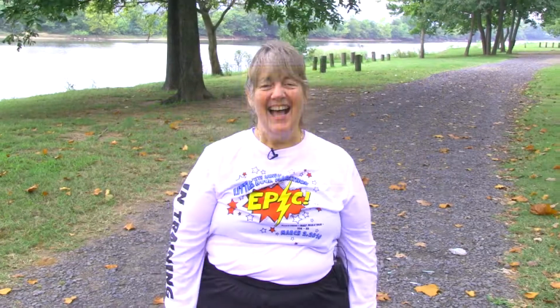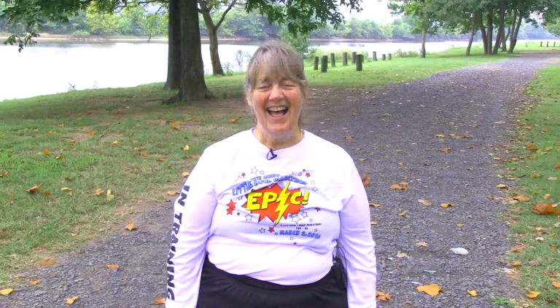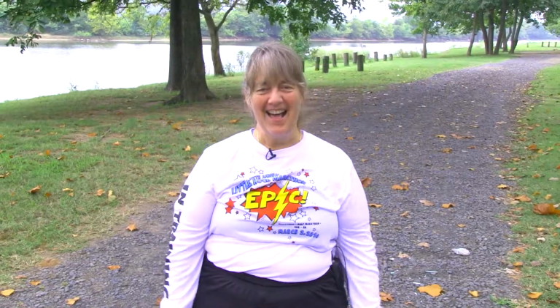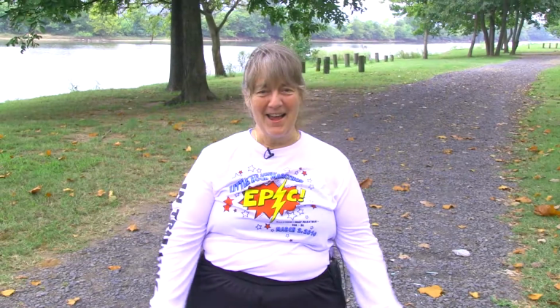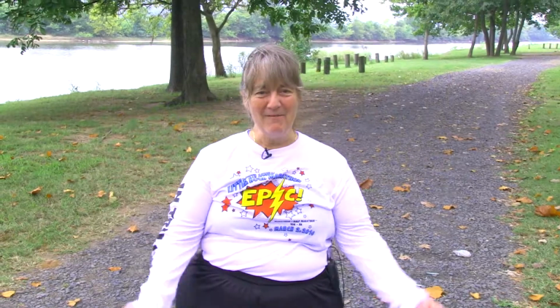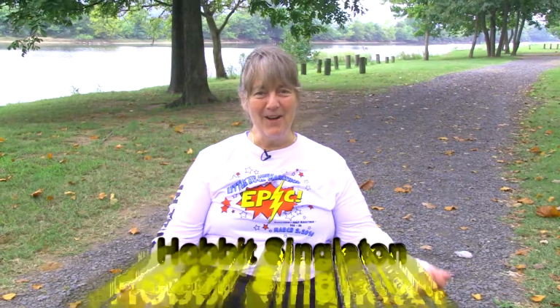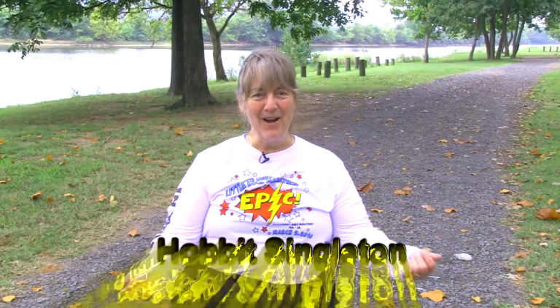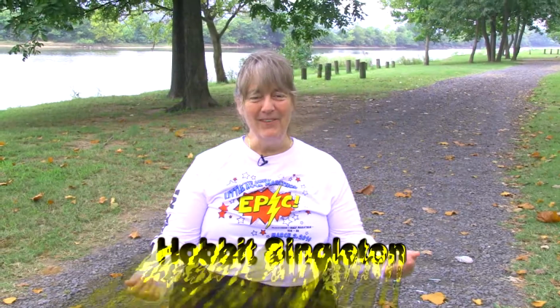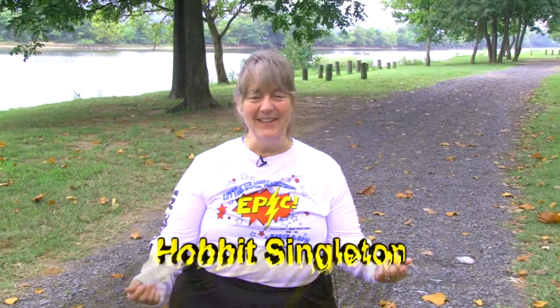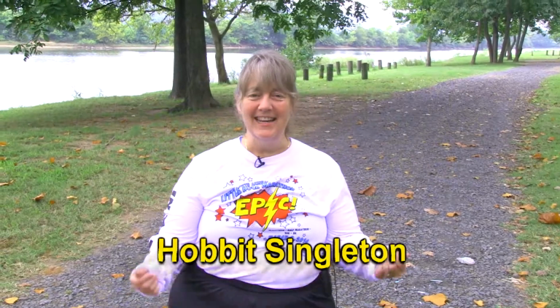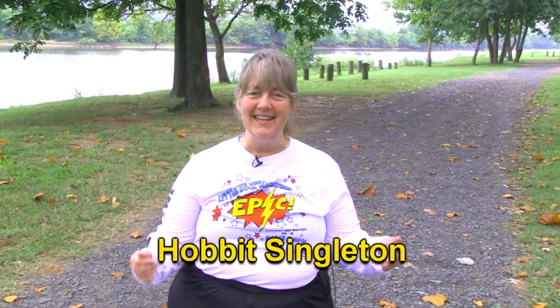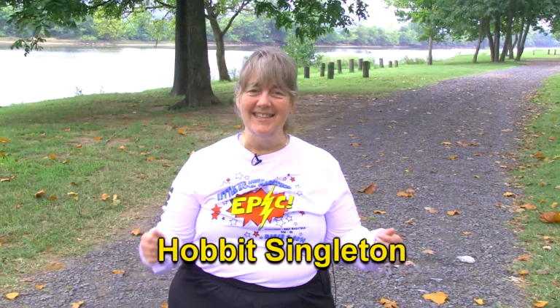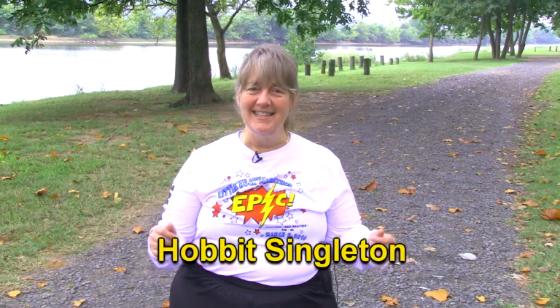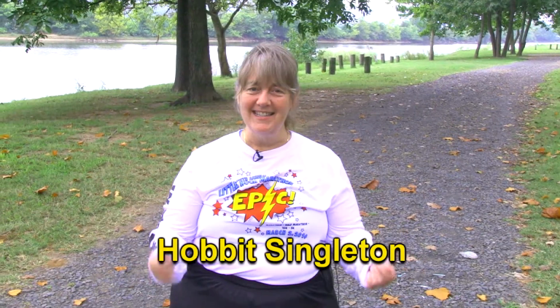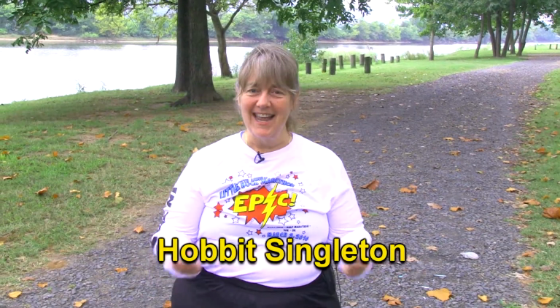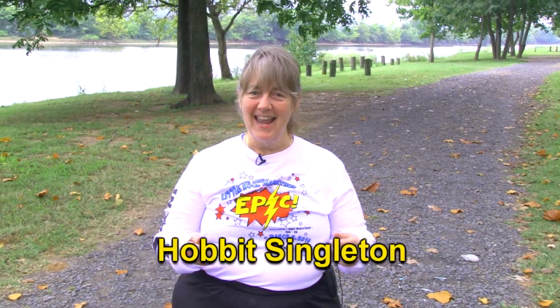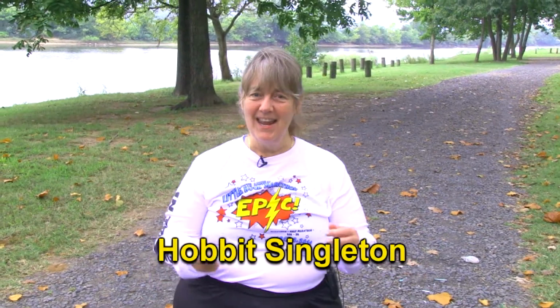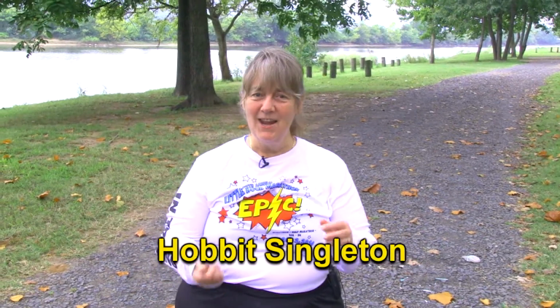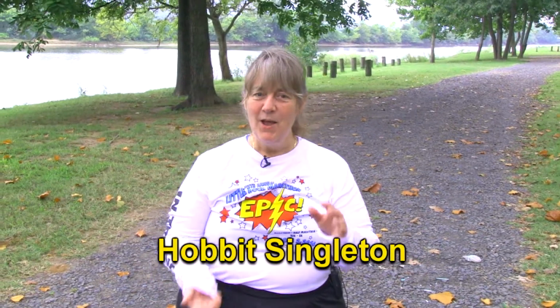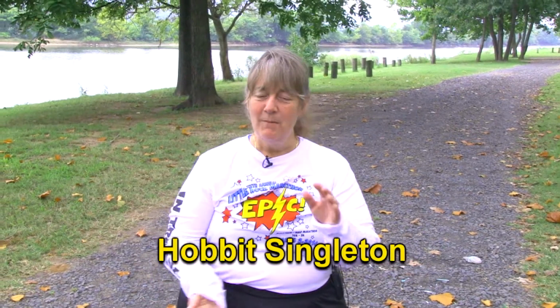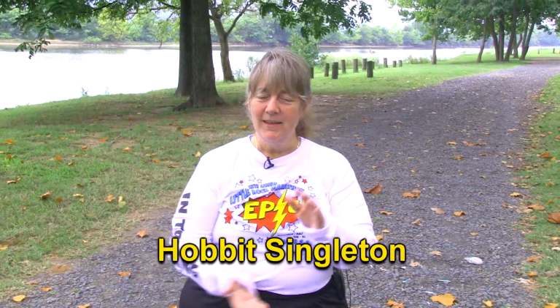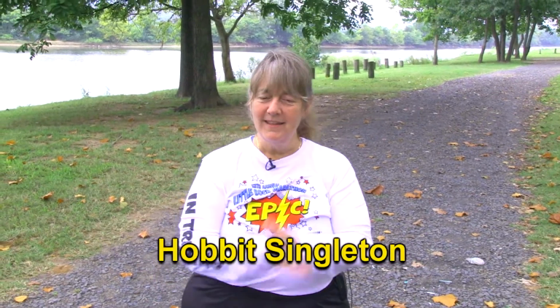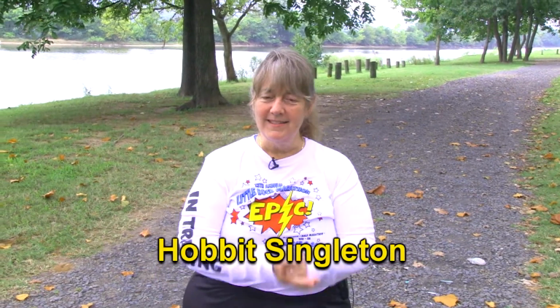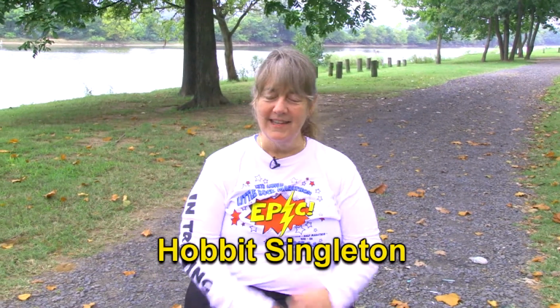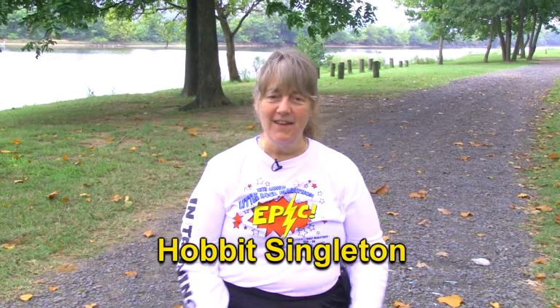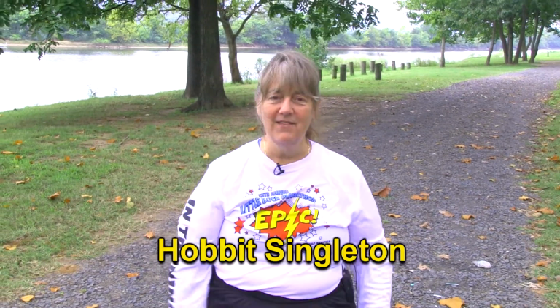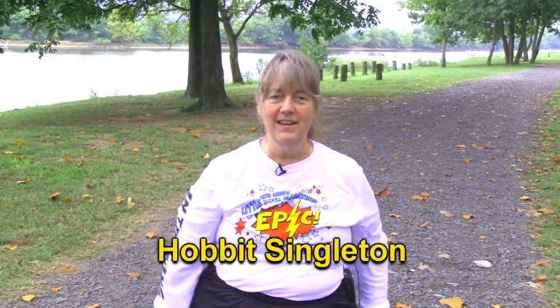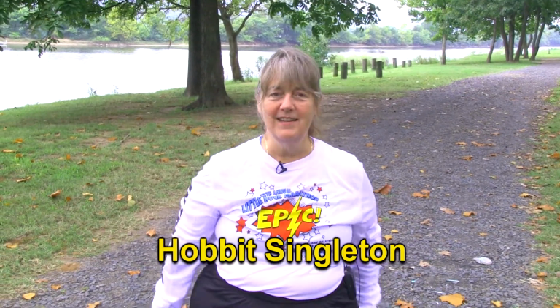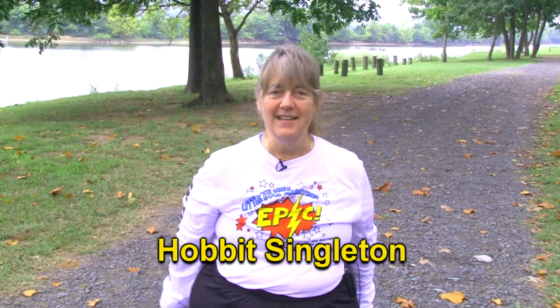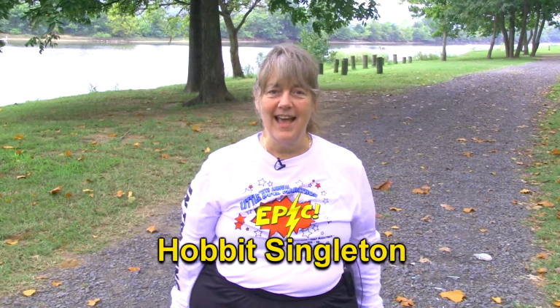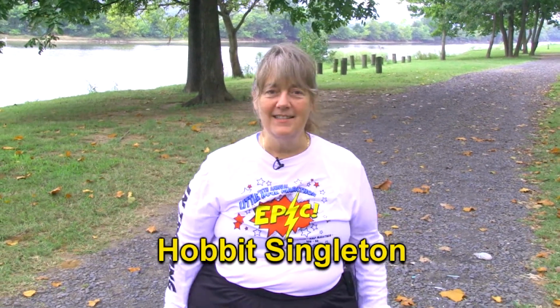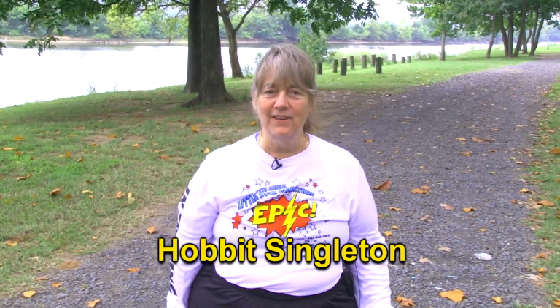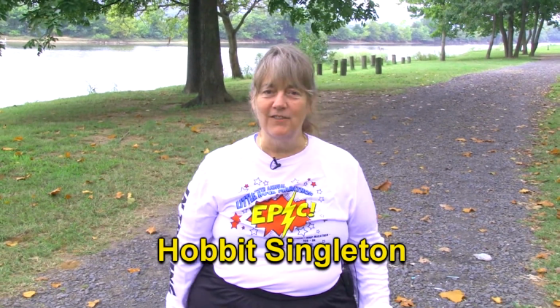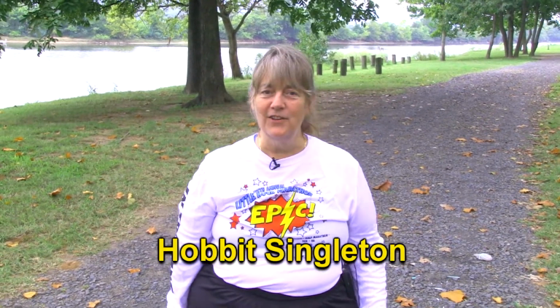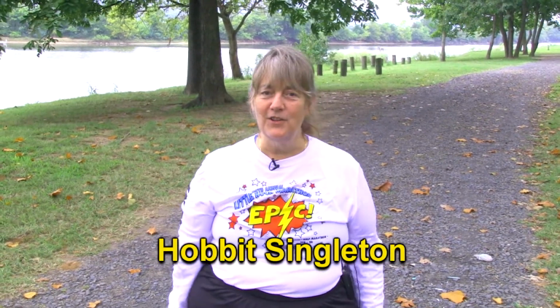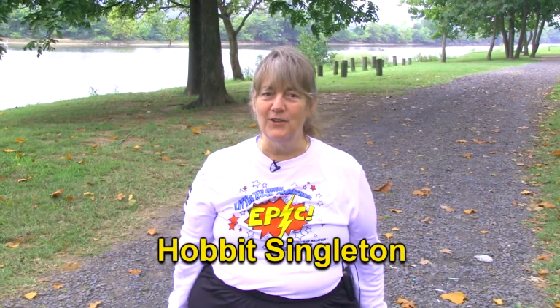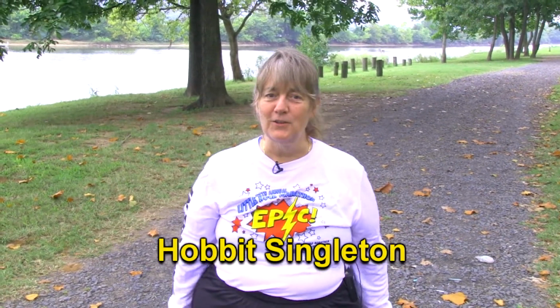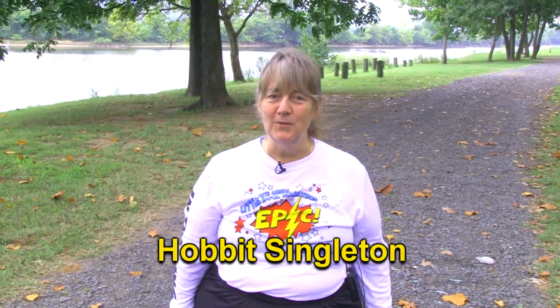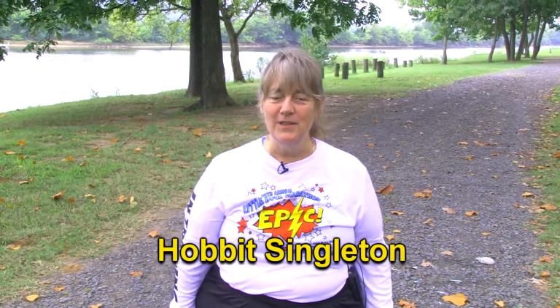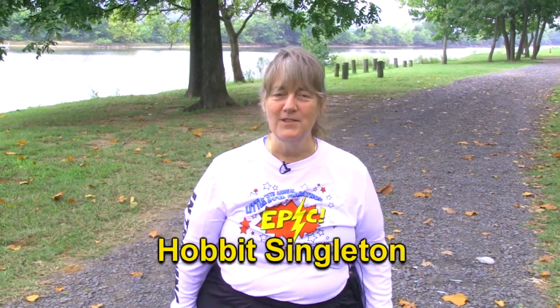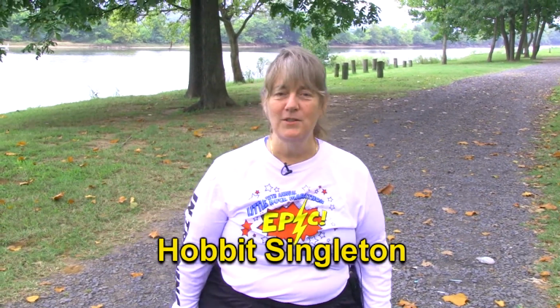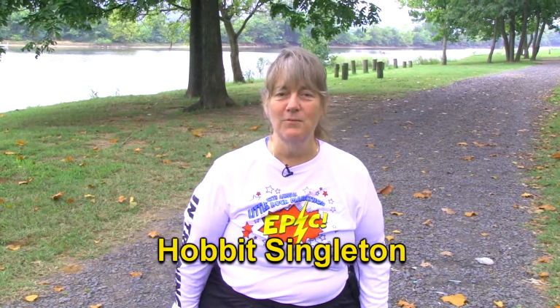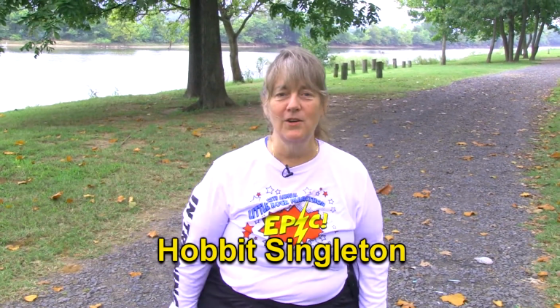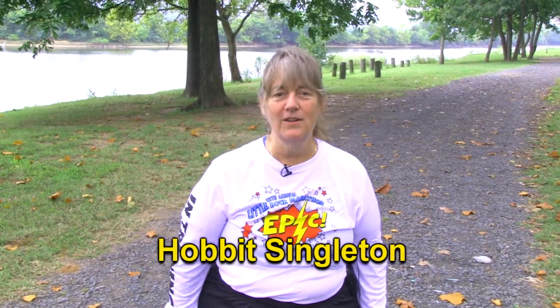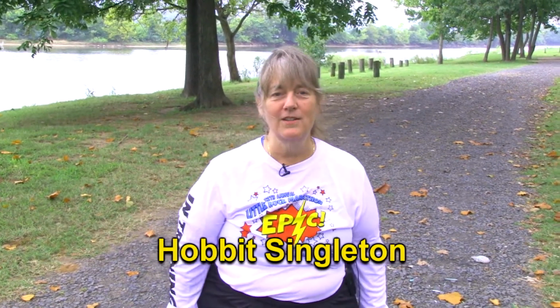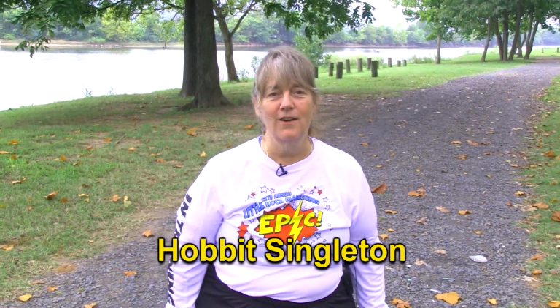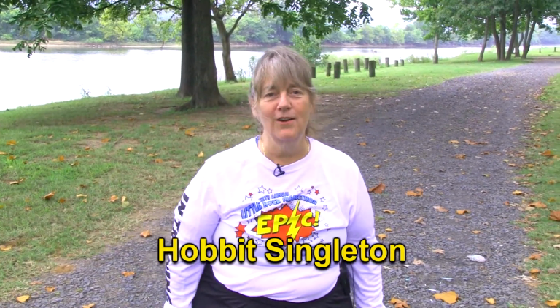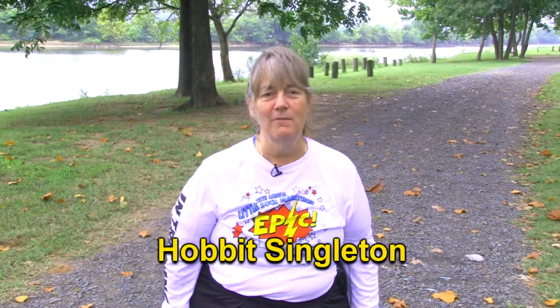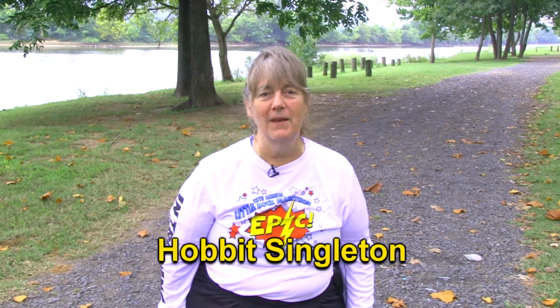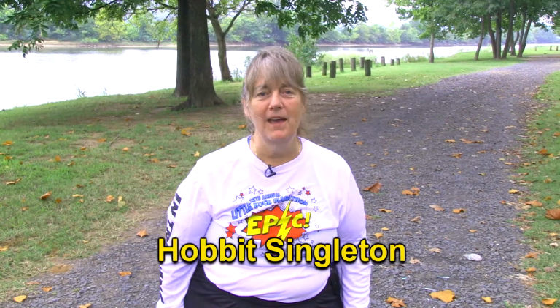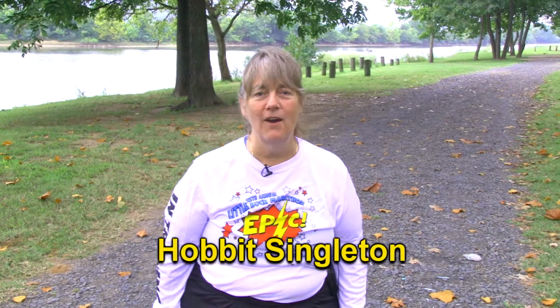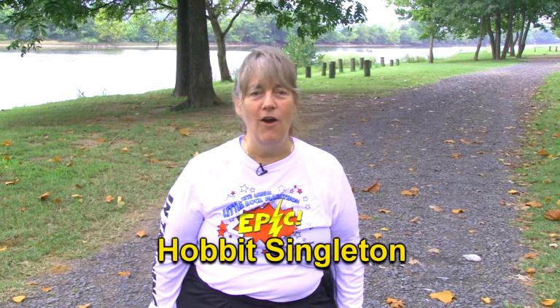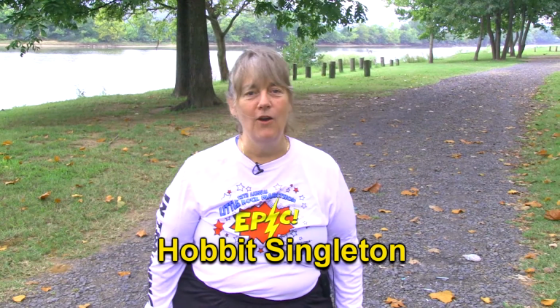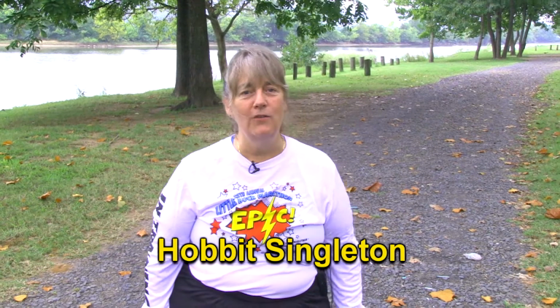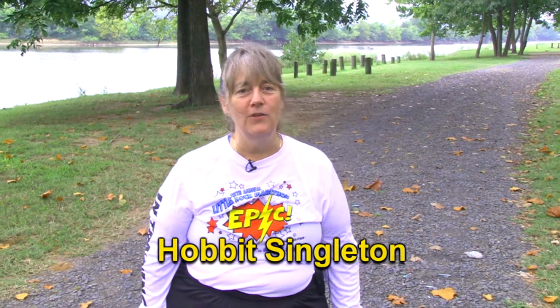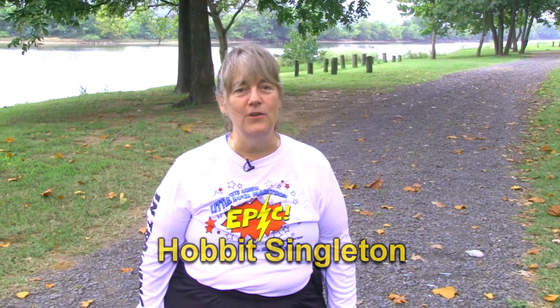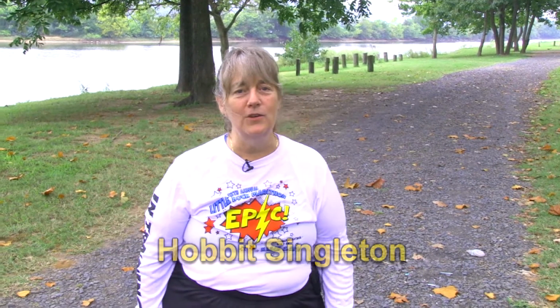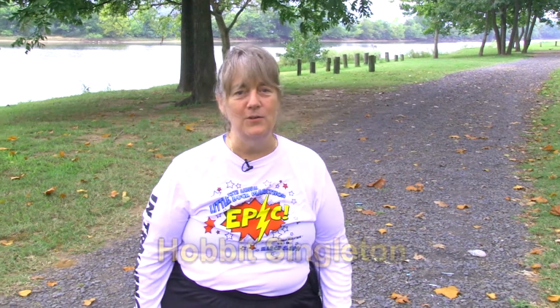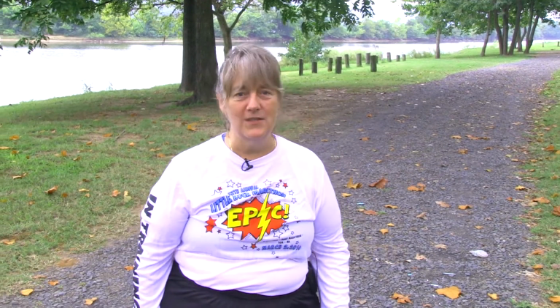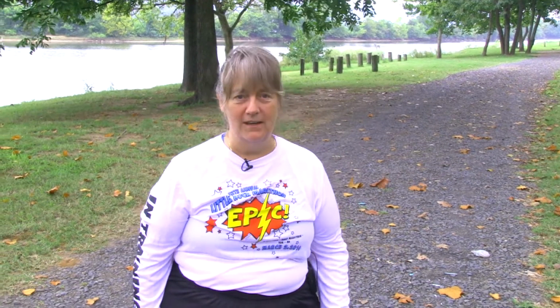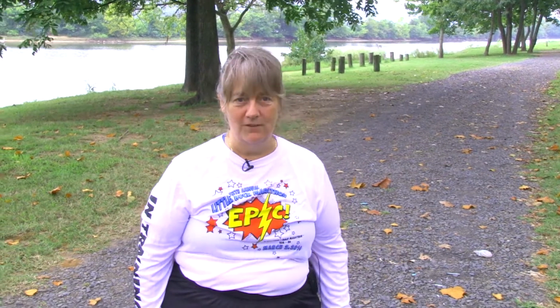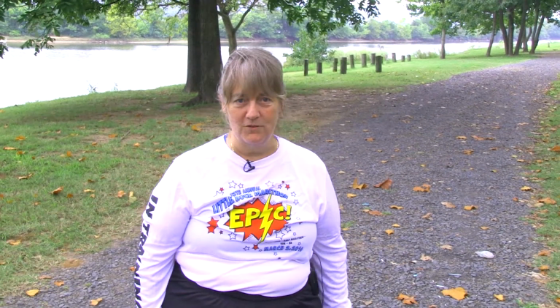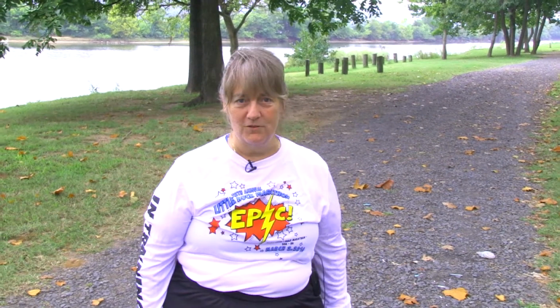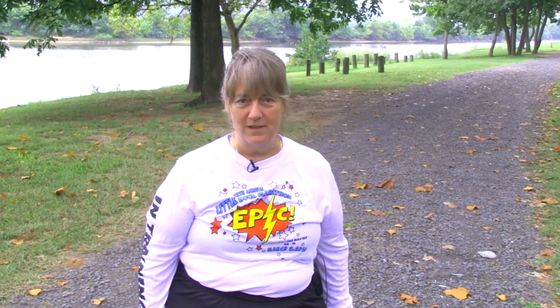Hi, I'm Hobbit, and today, because Kevin has asked a very good question, we're going to talk about overuse injuries.